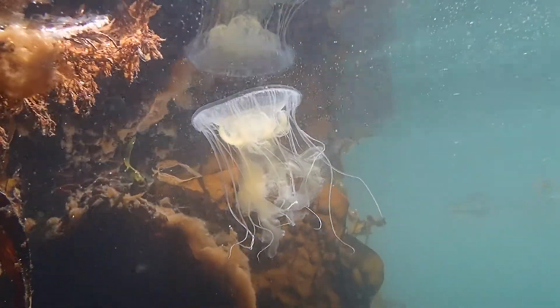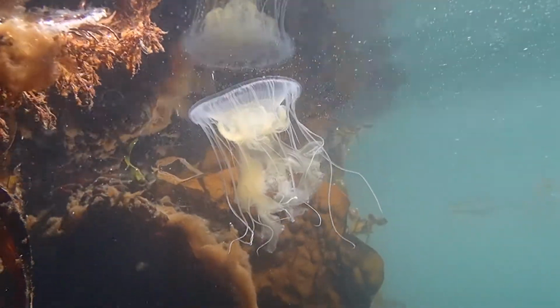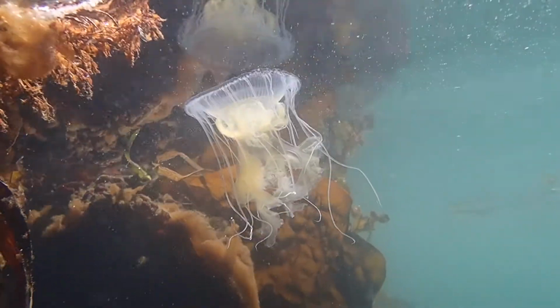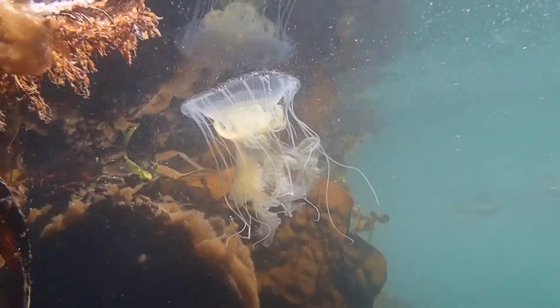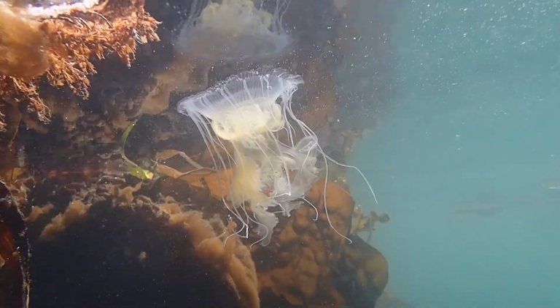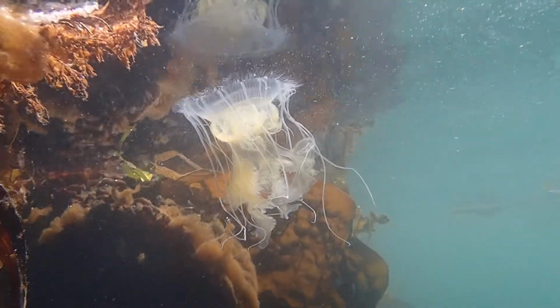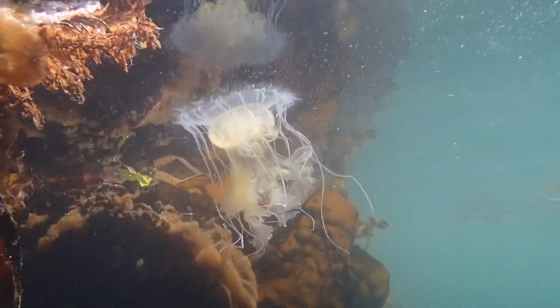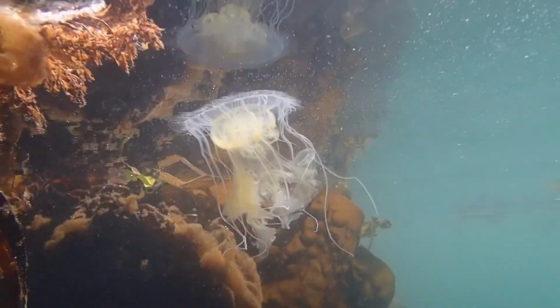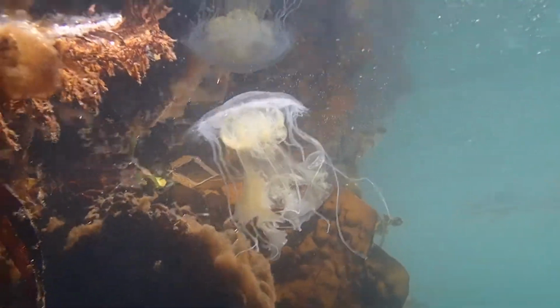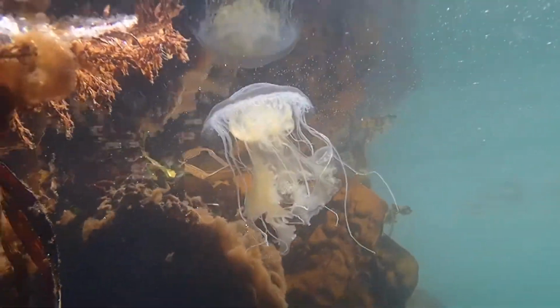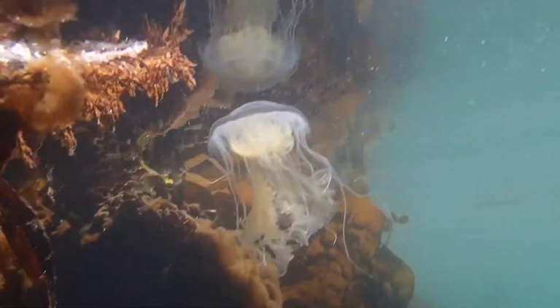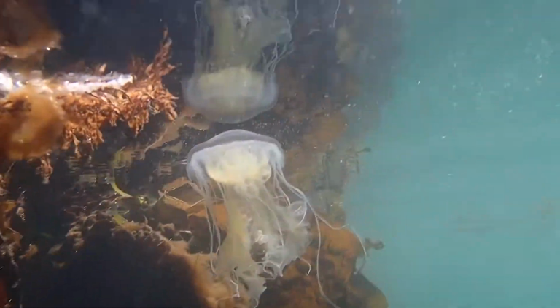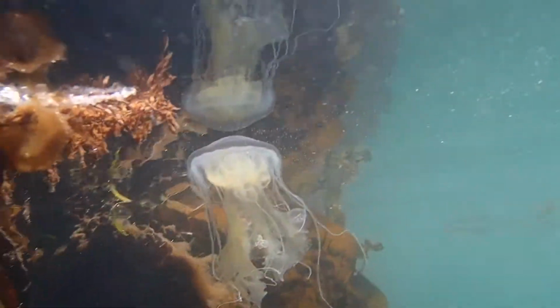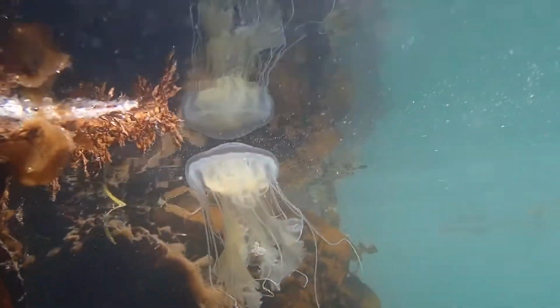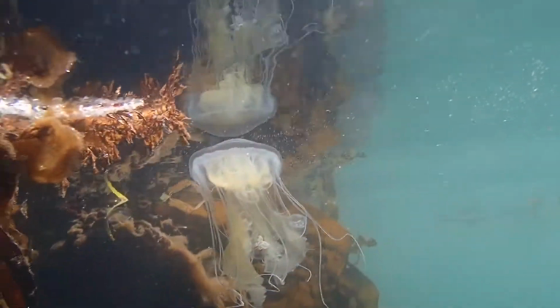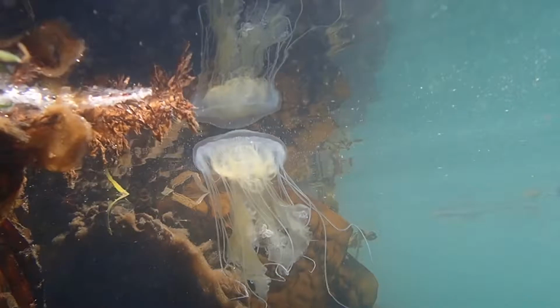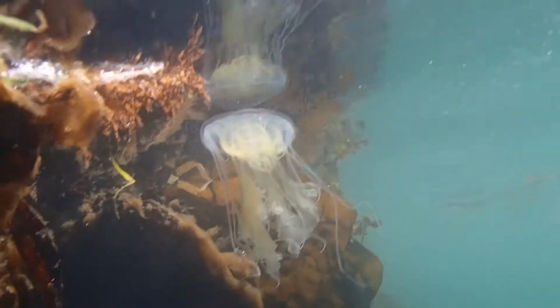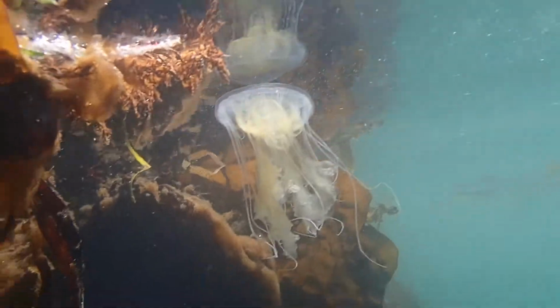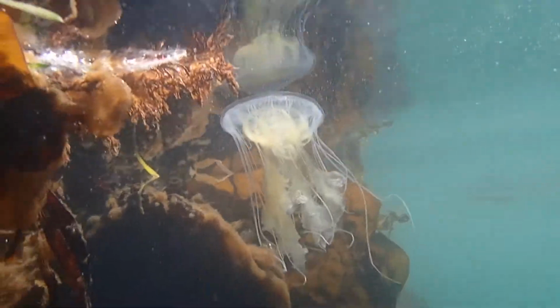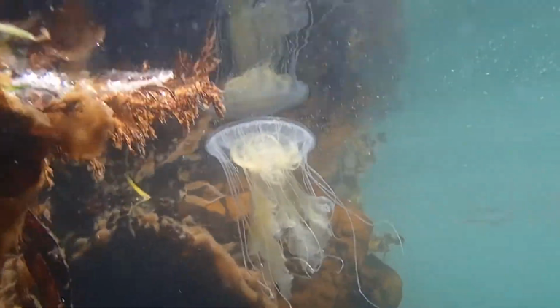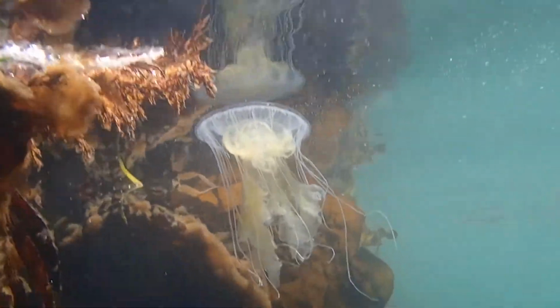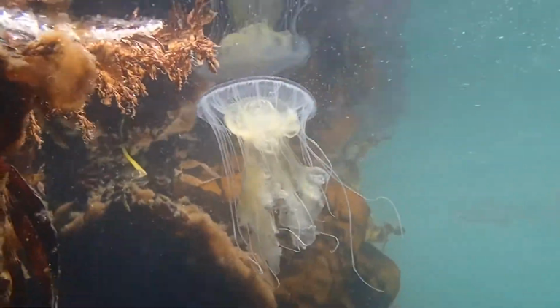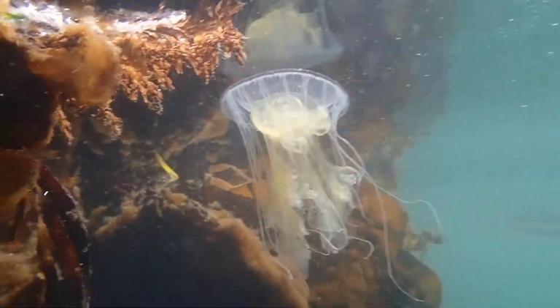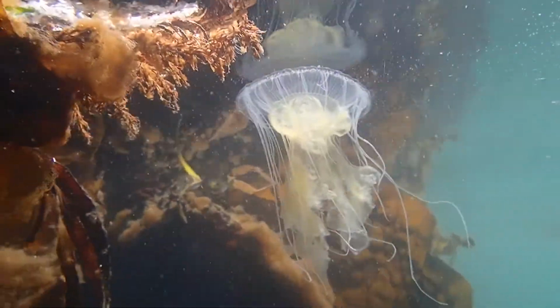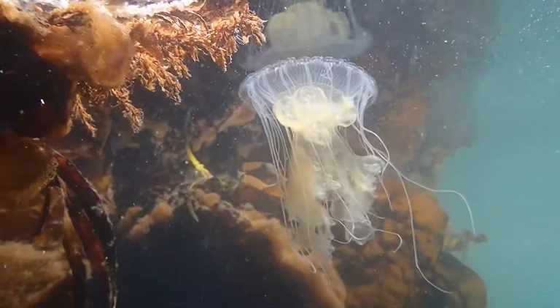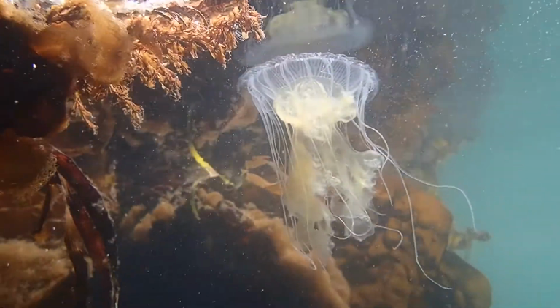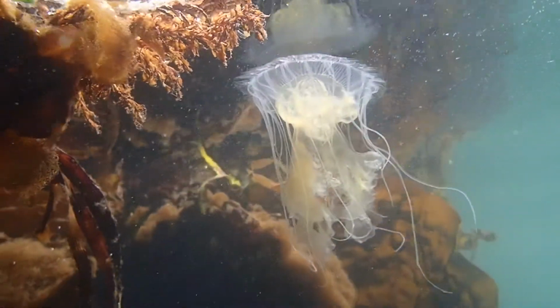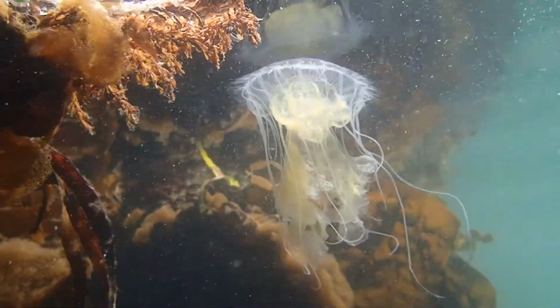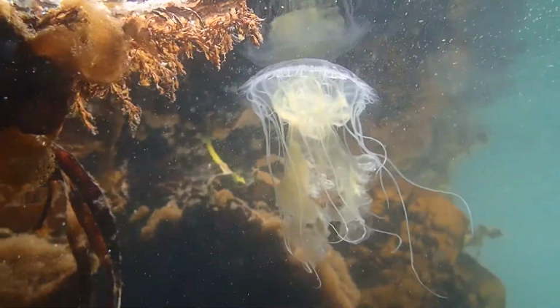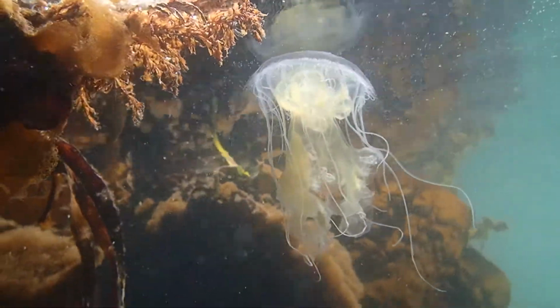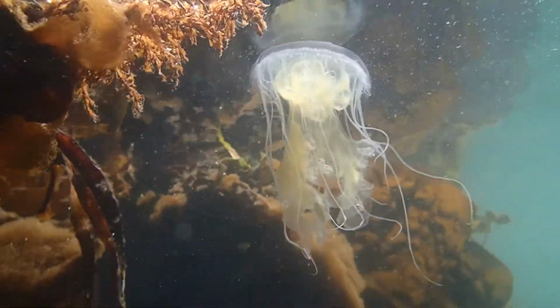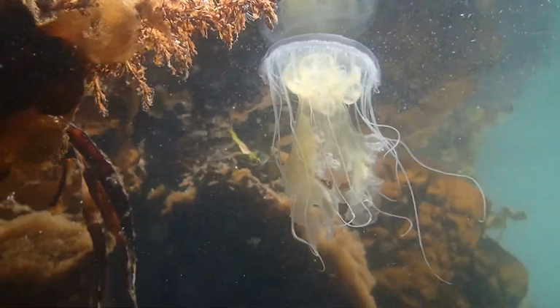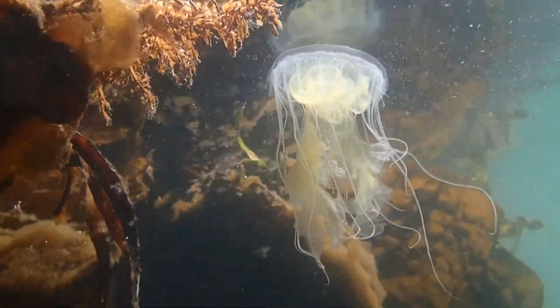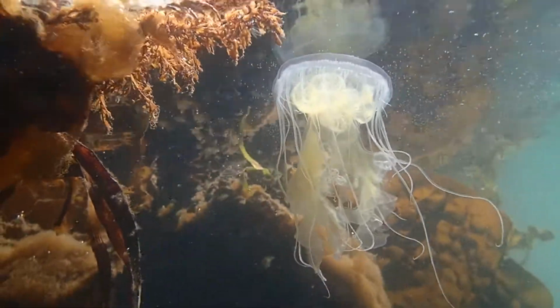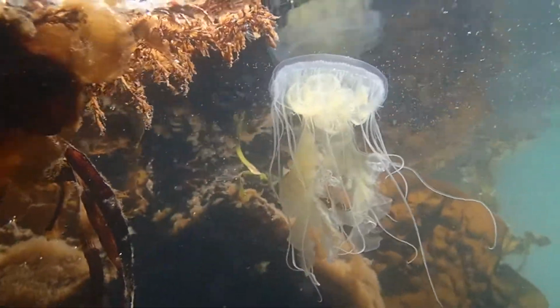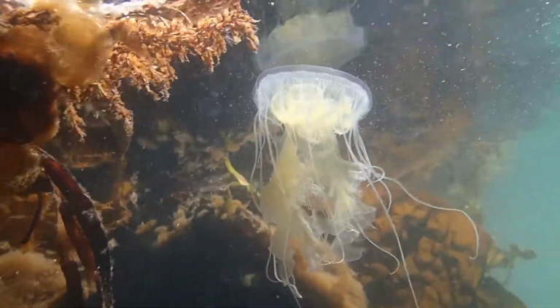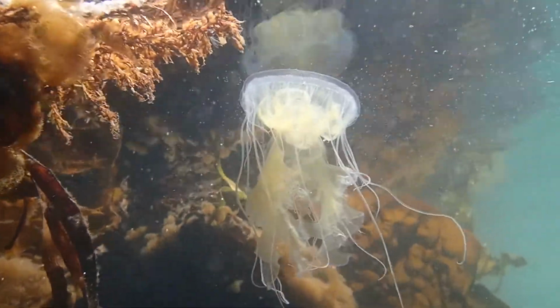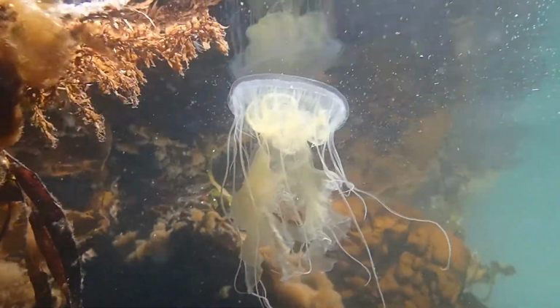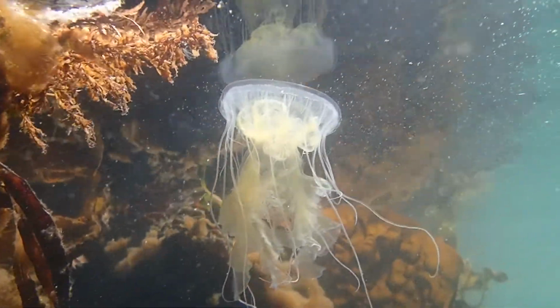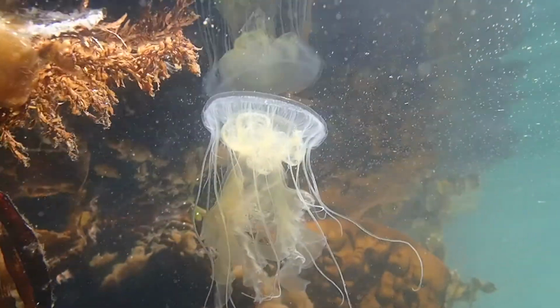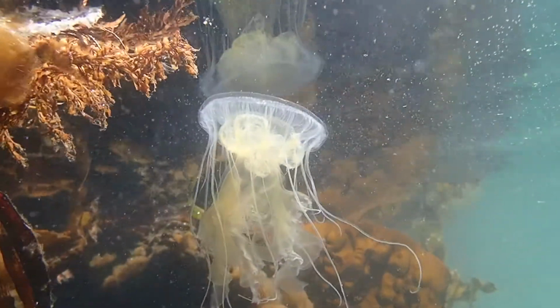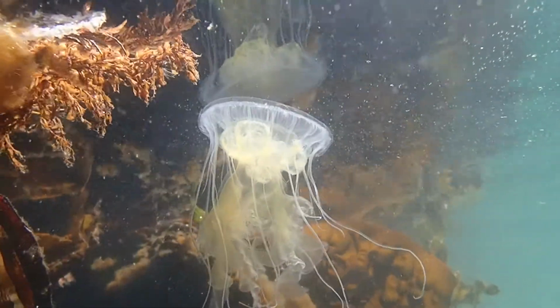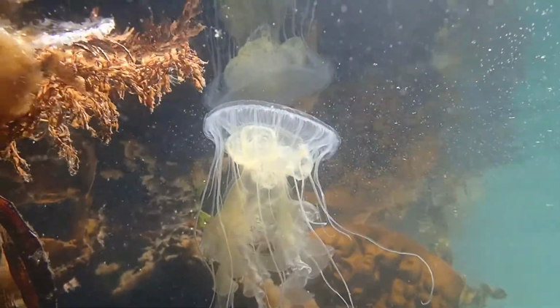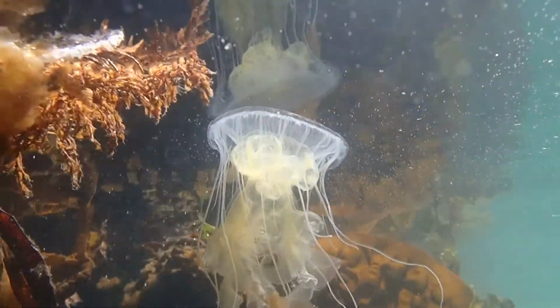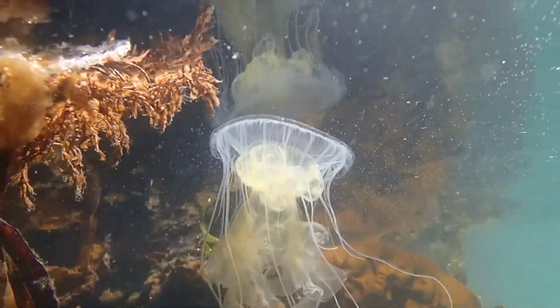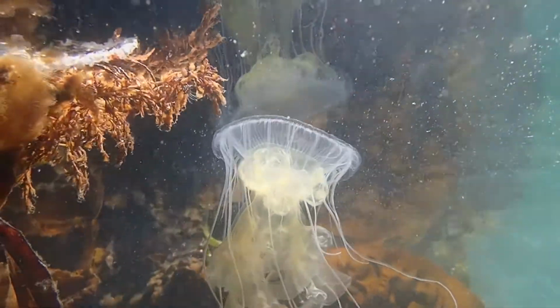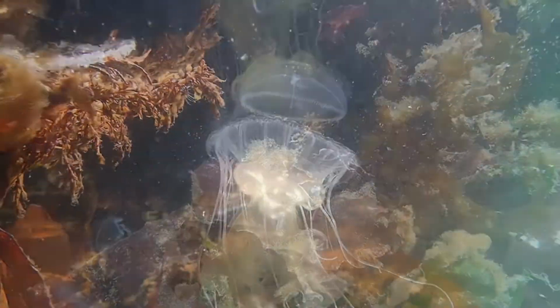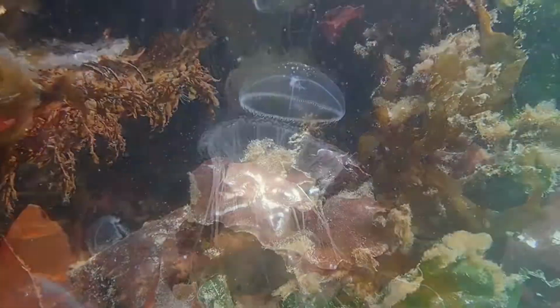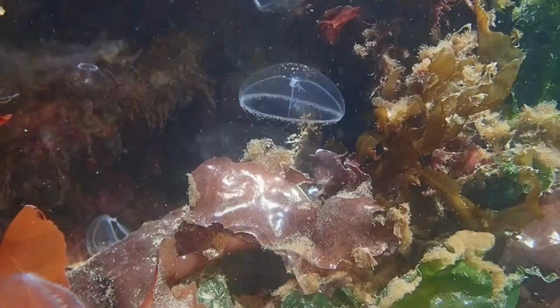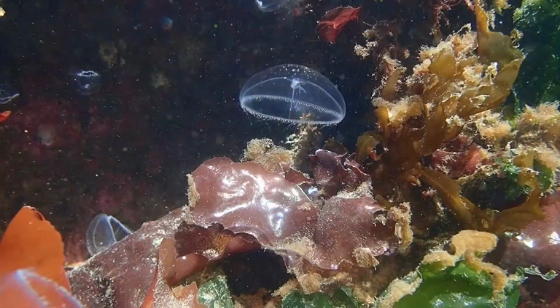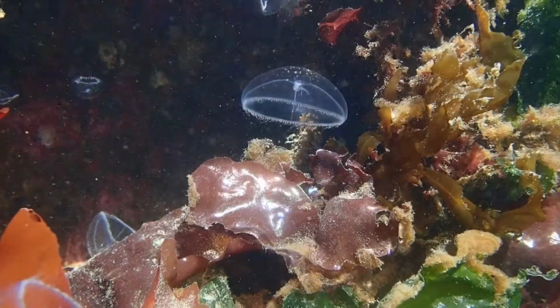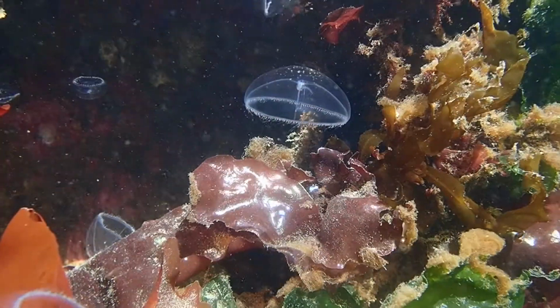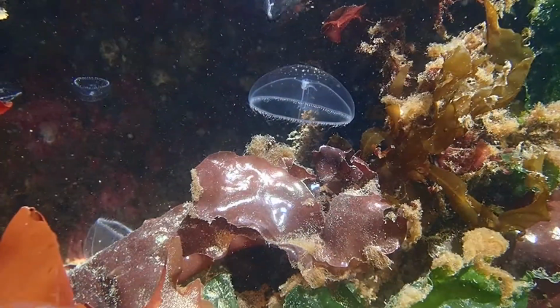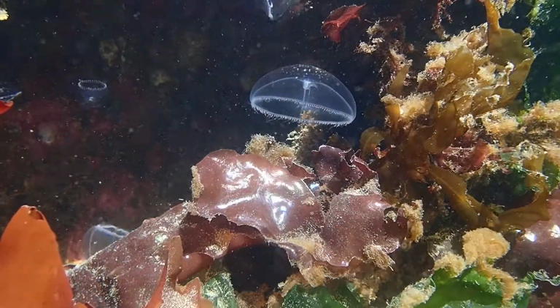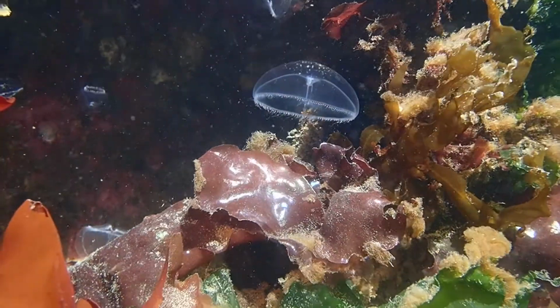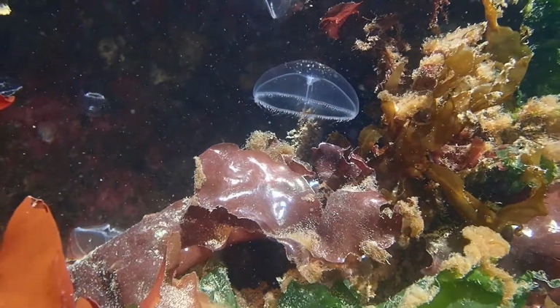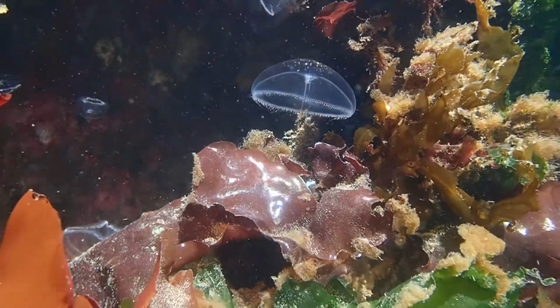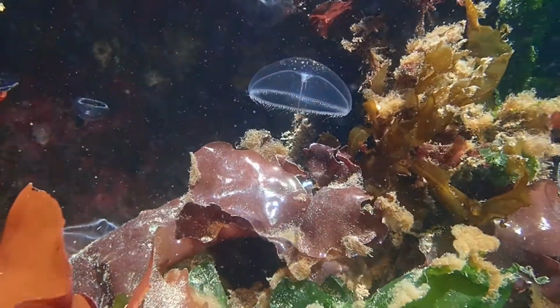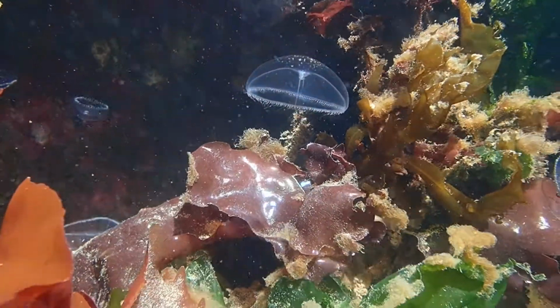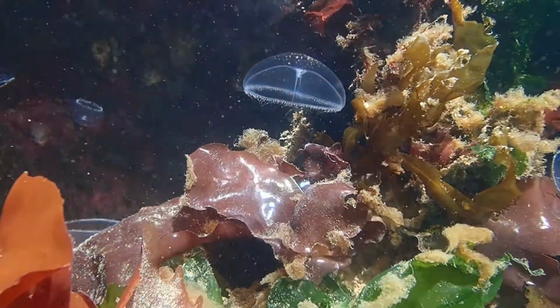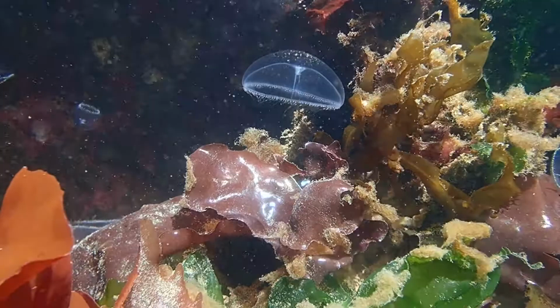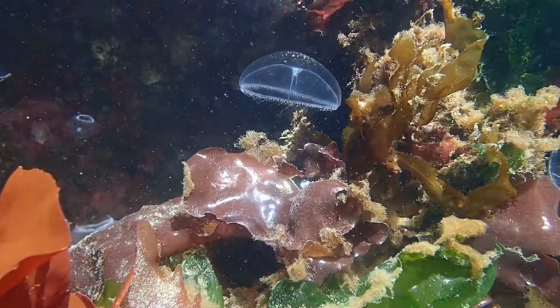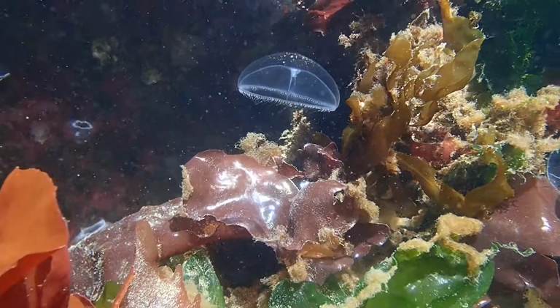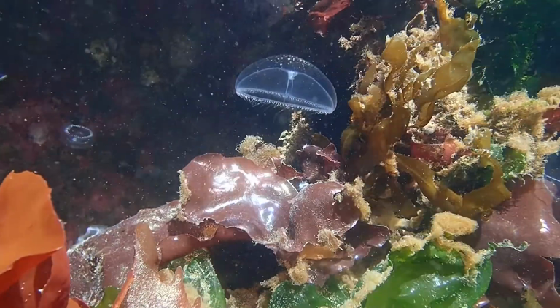Scyphozoans are often called the true jellies because they look like a classic jellyfish with a bell-shaped body and tentacles.